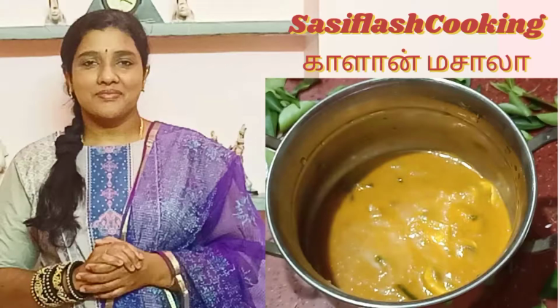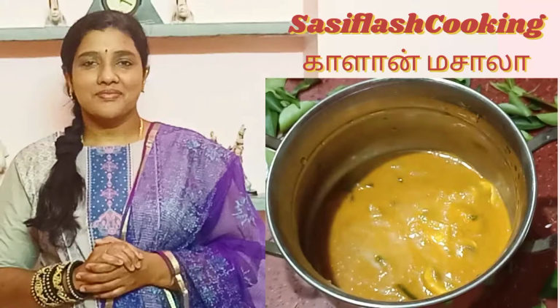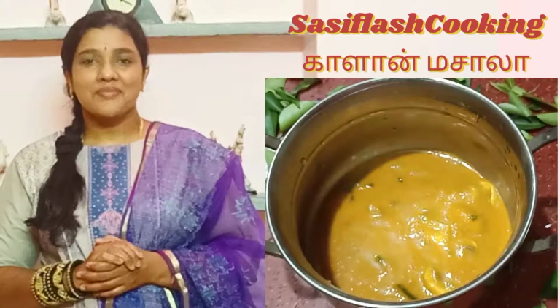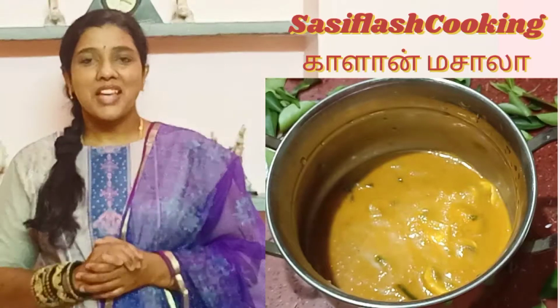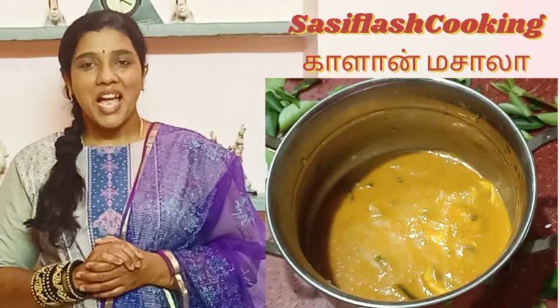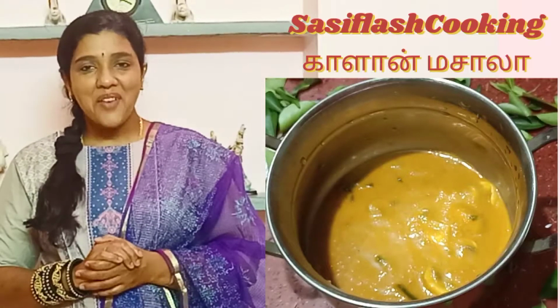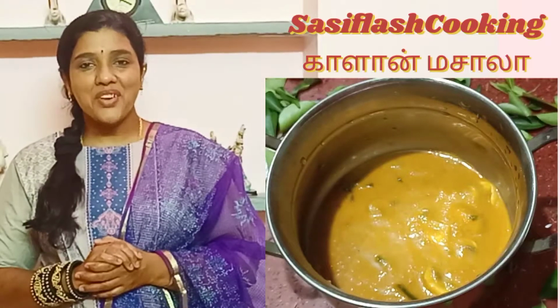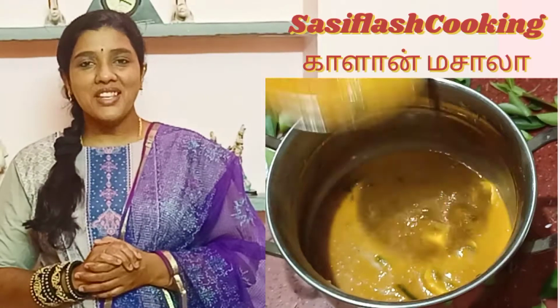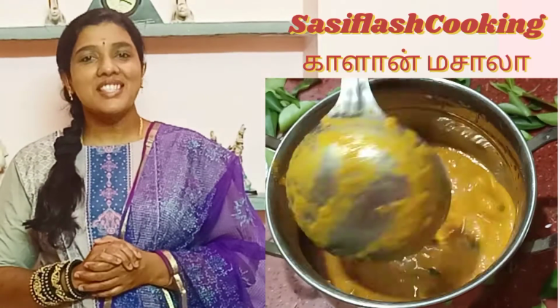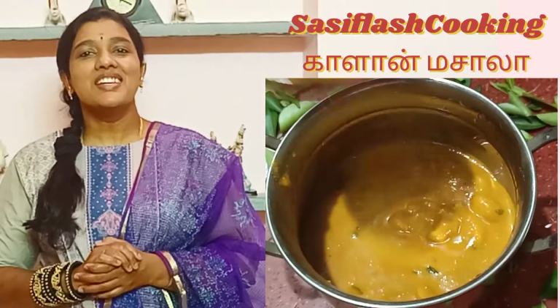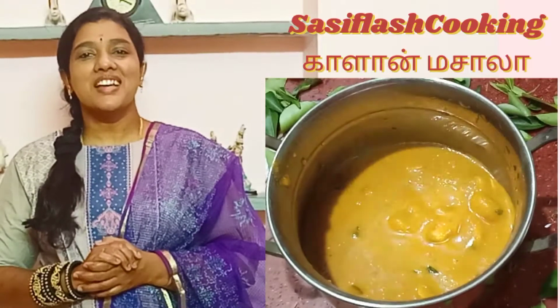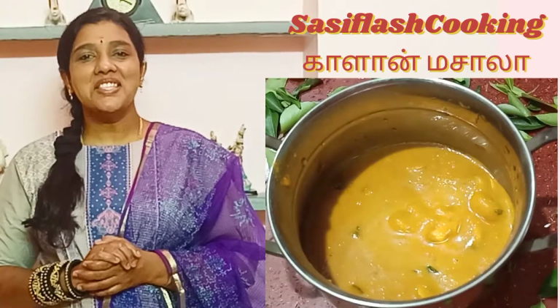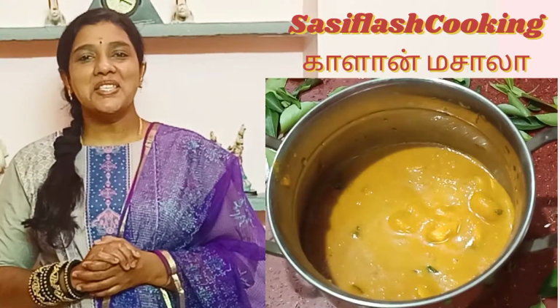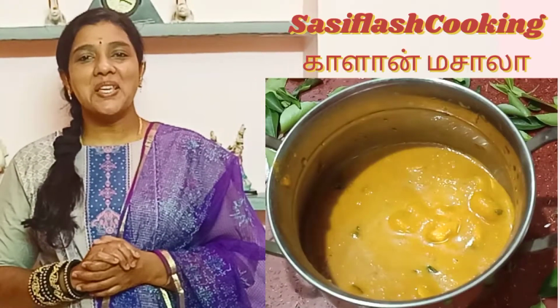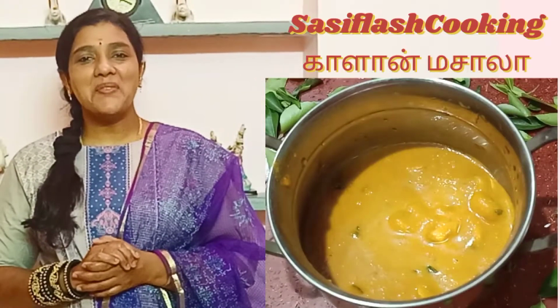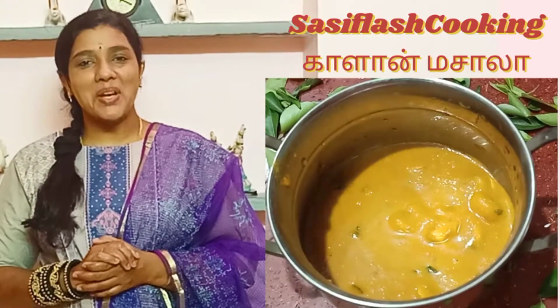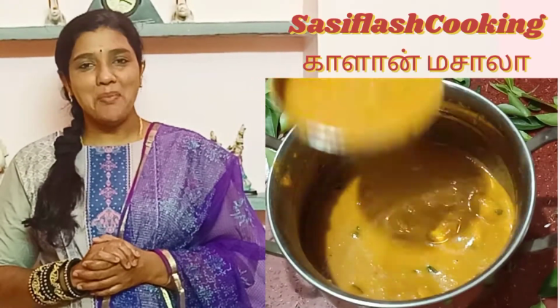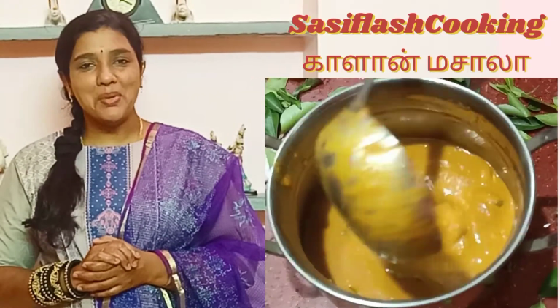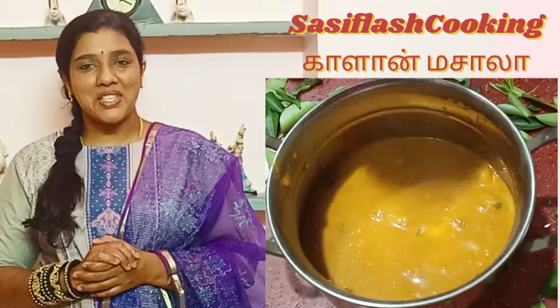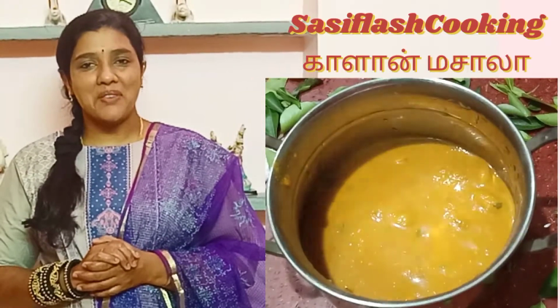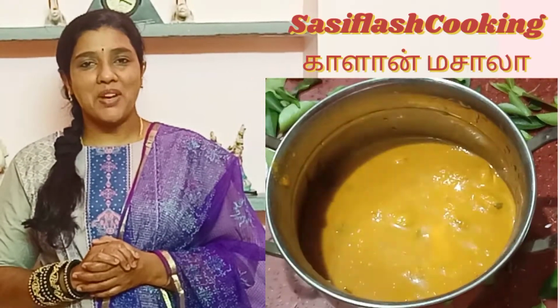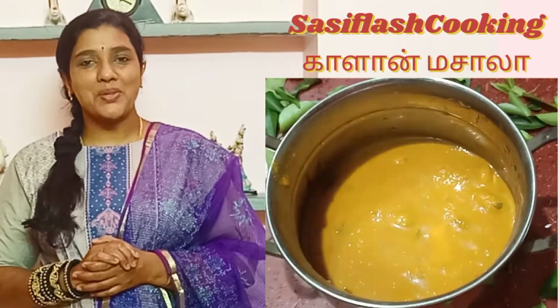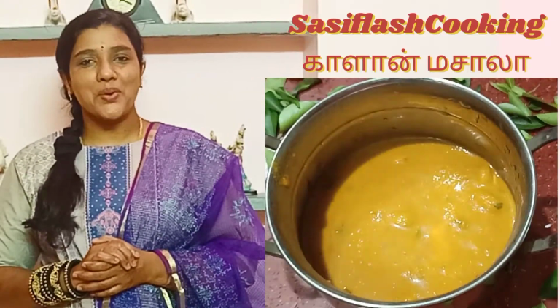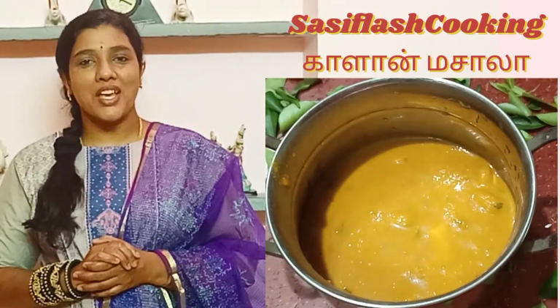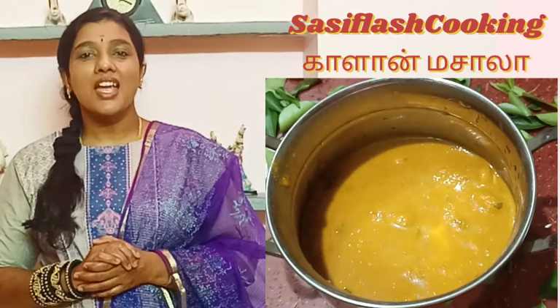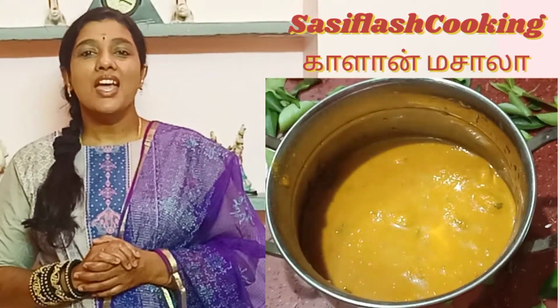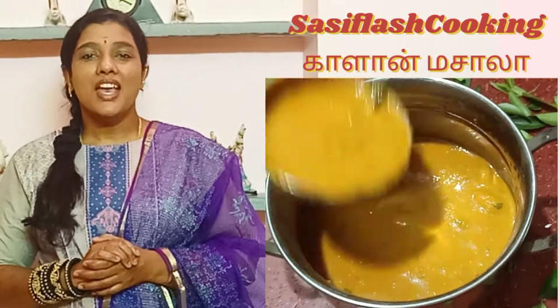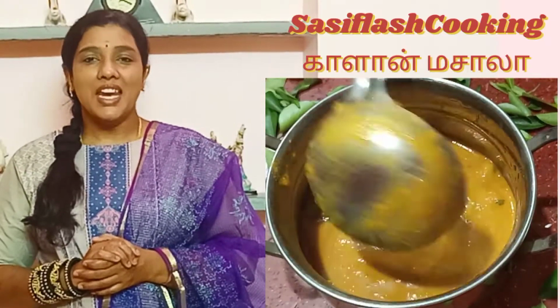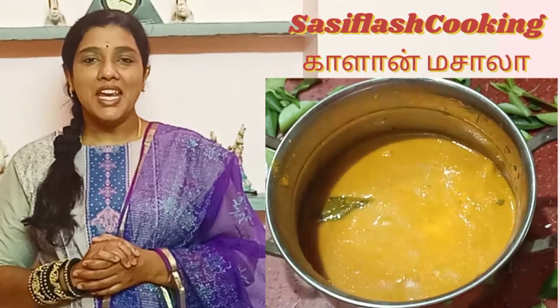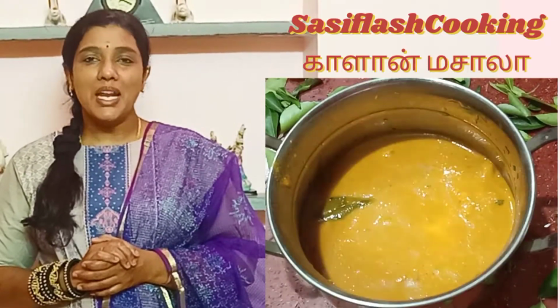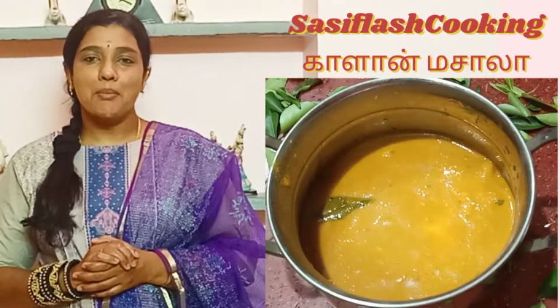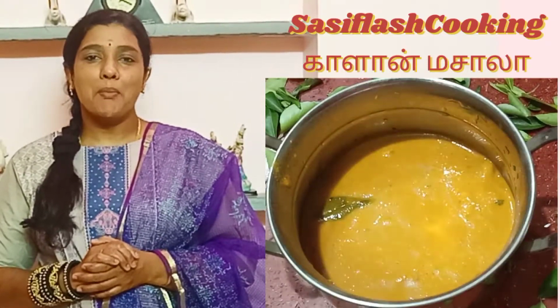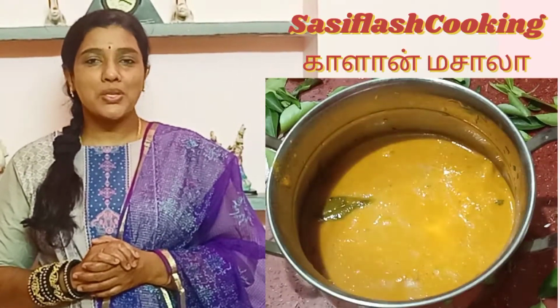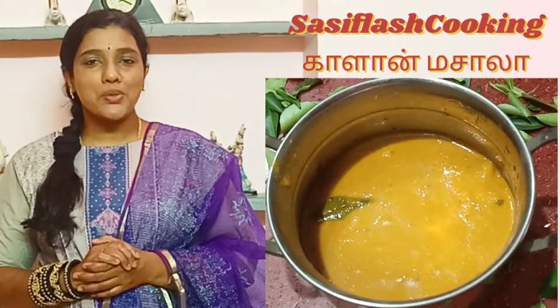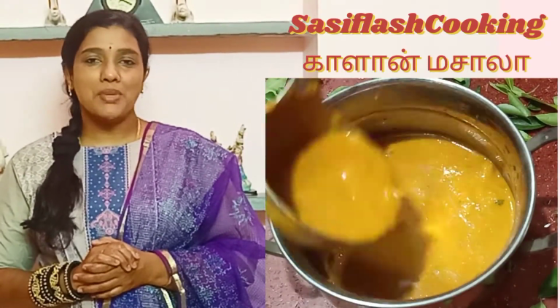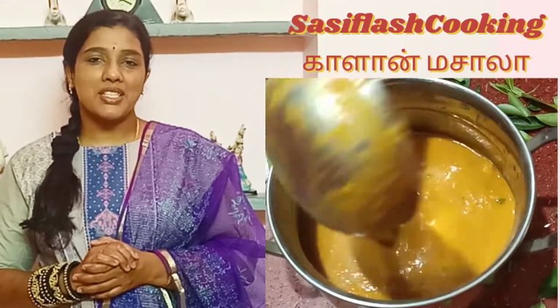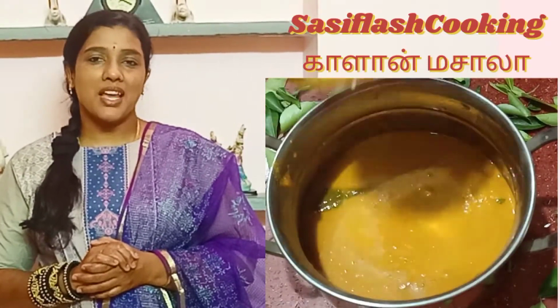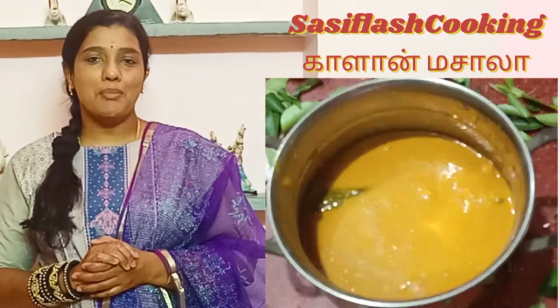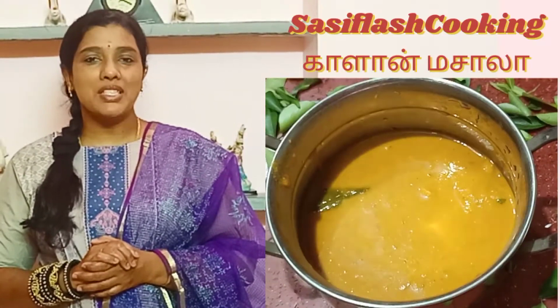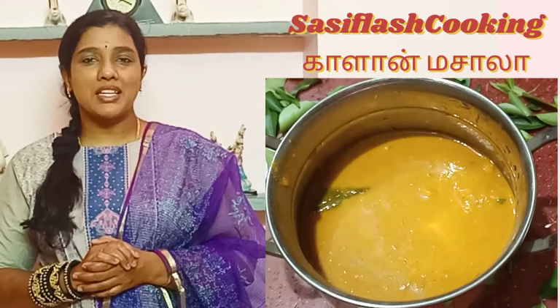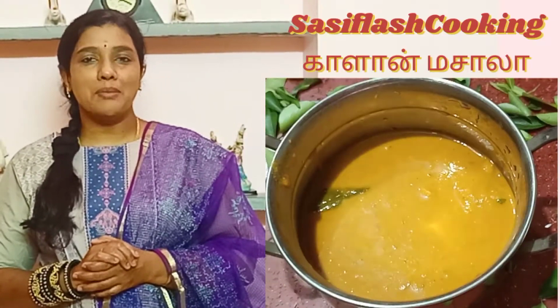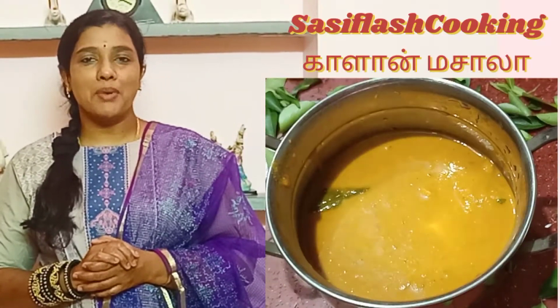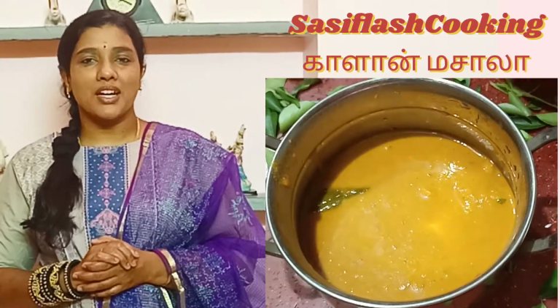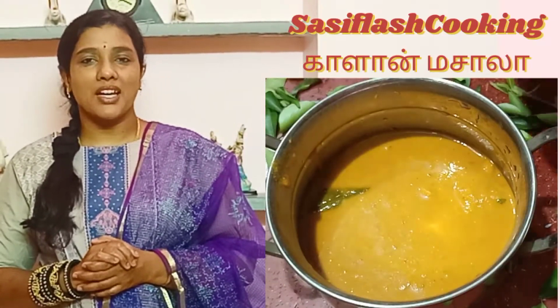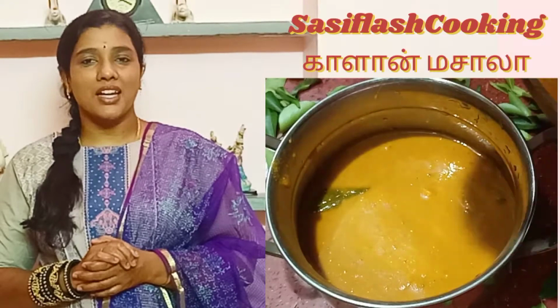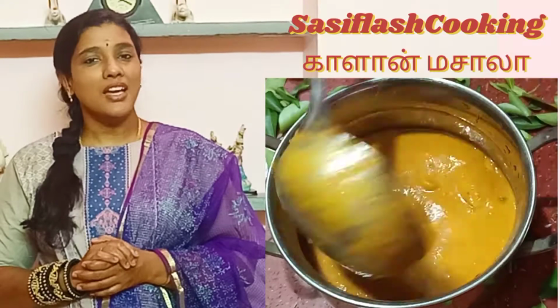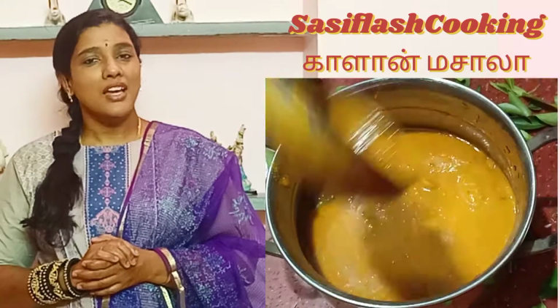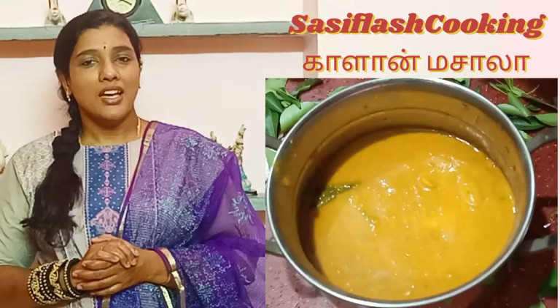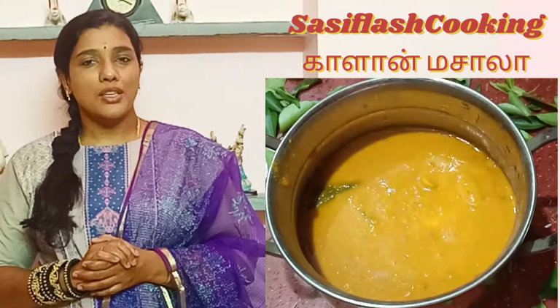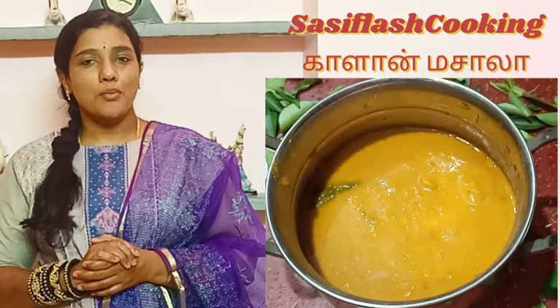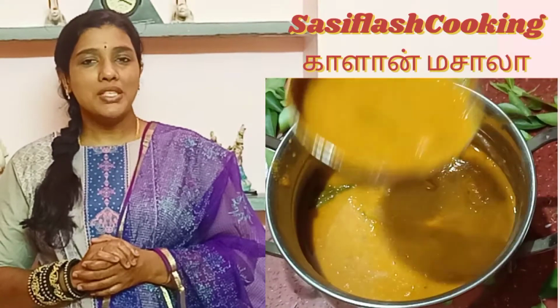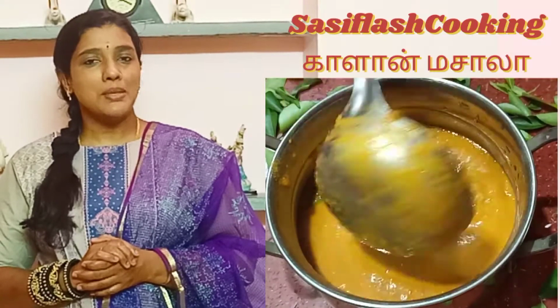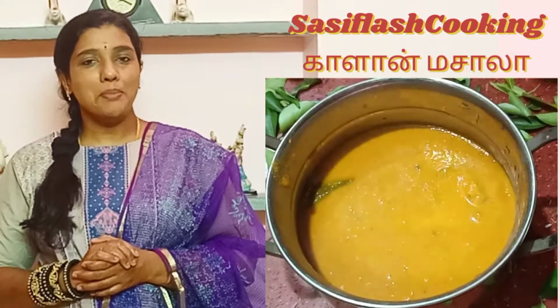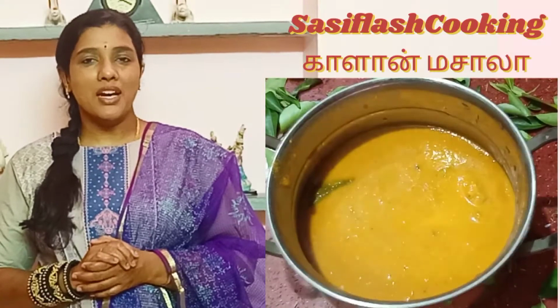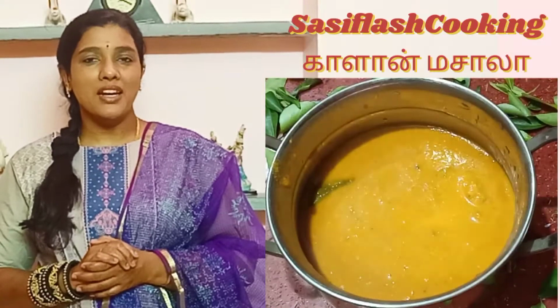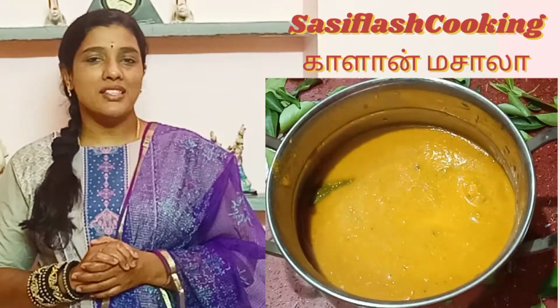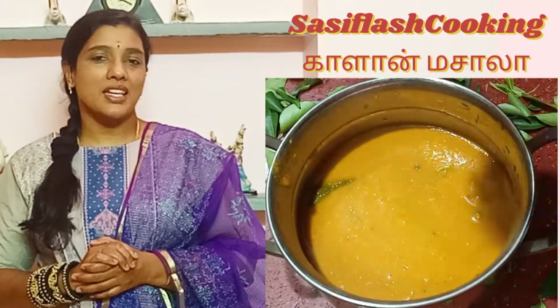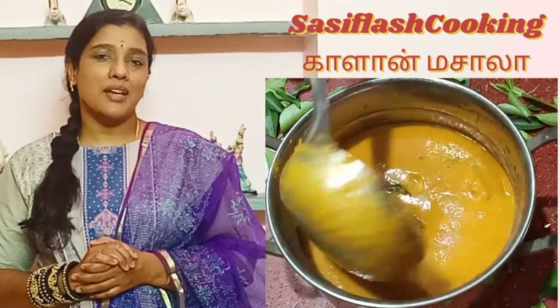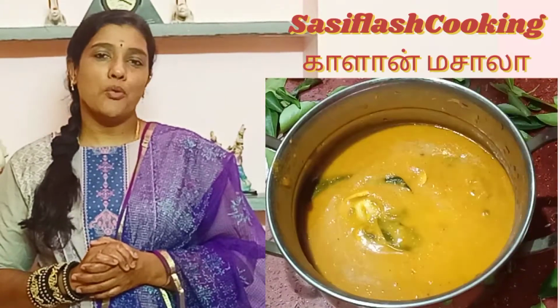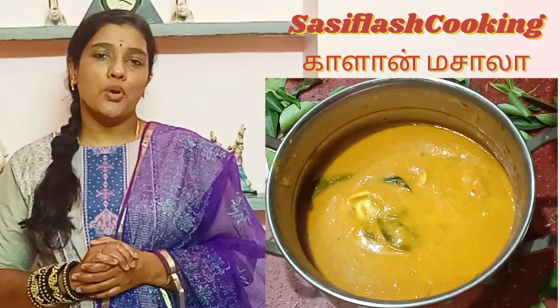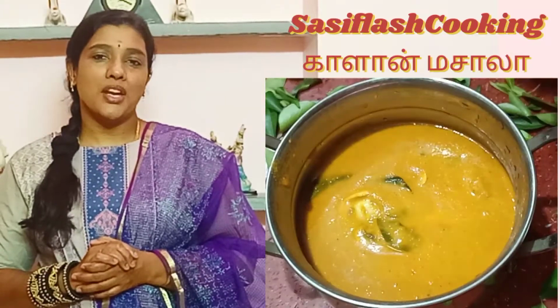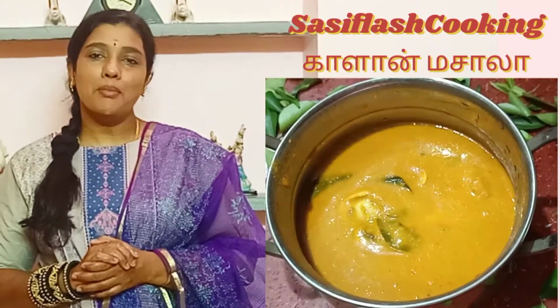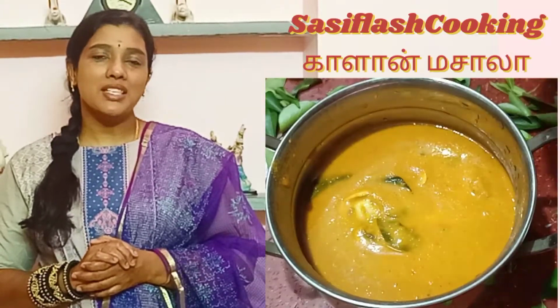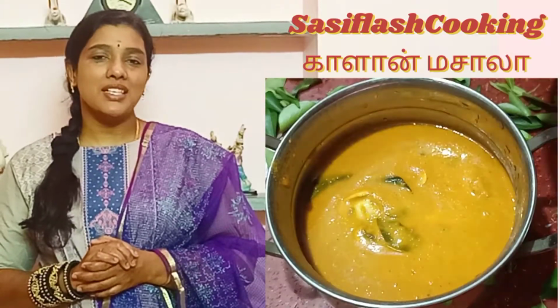Hi friends, I am Sassi. Welcome to Sassi Plash Cooking. Today we will see Mushroom Masala. This is very simple. You can do it in 10 minutes.